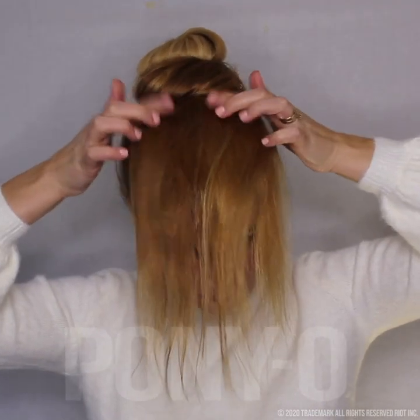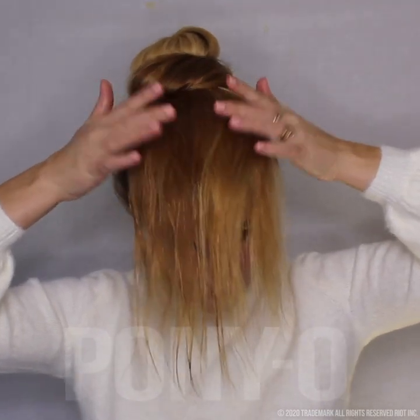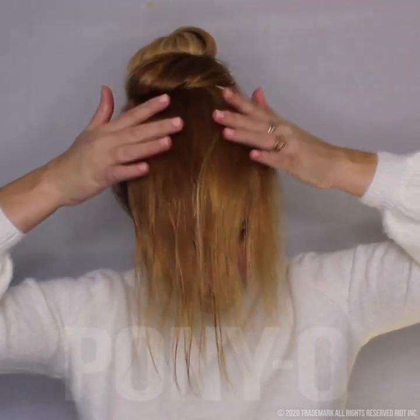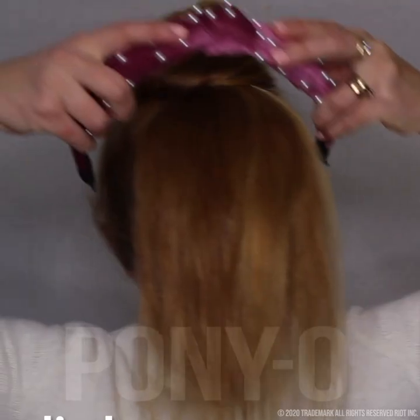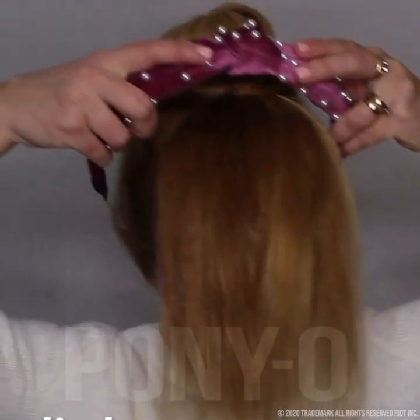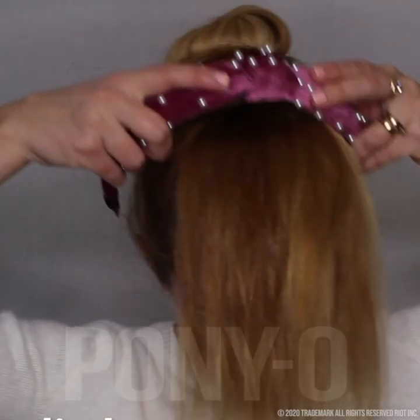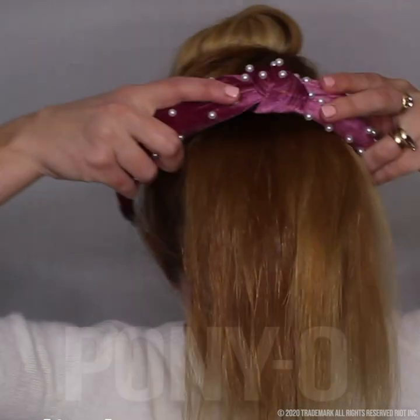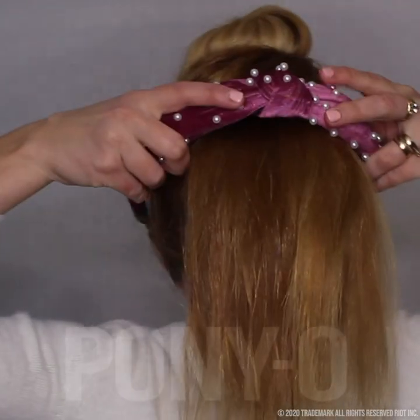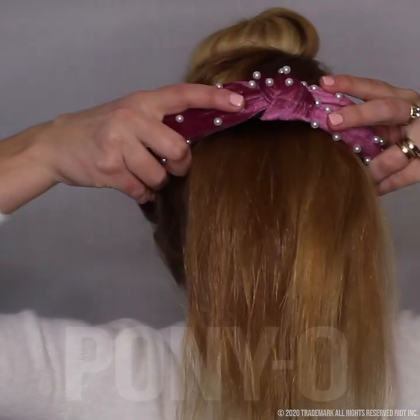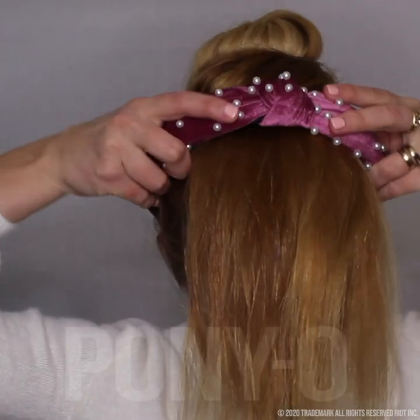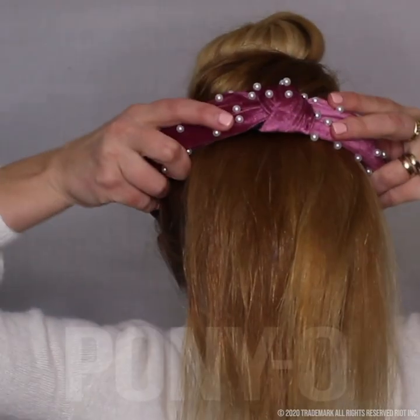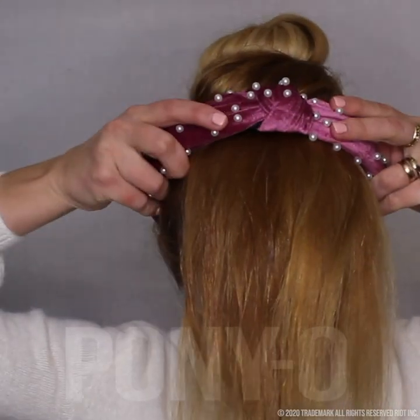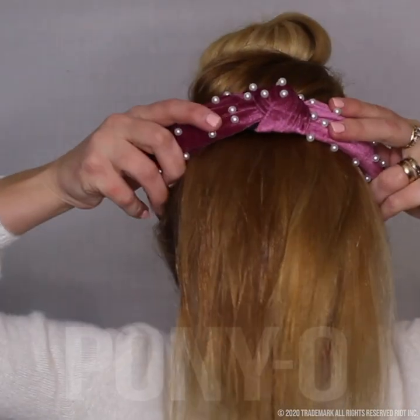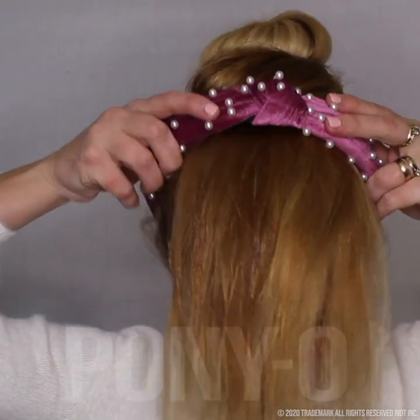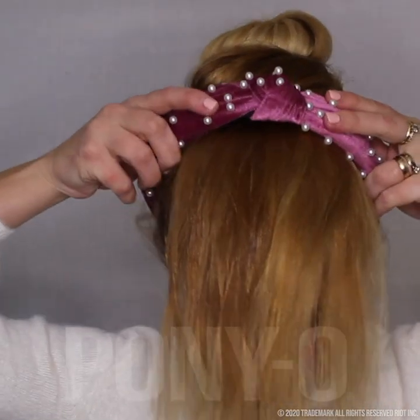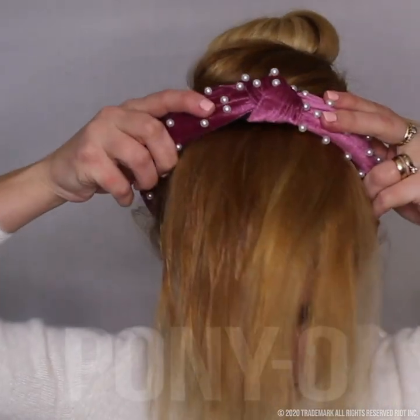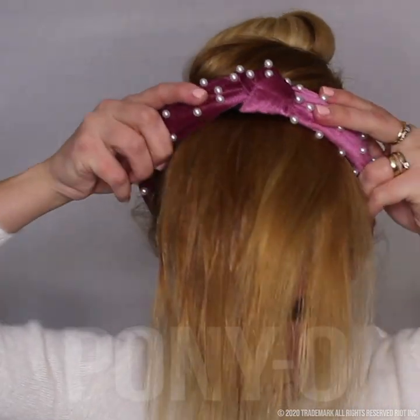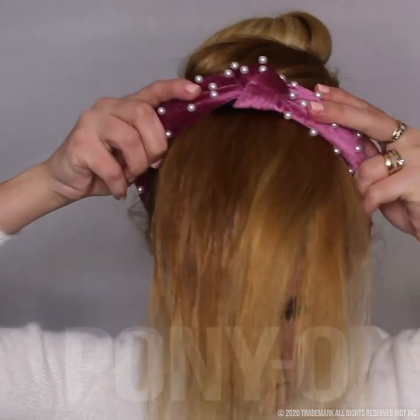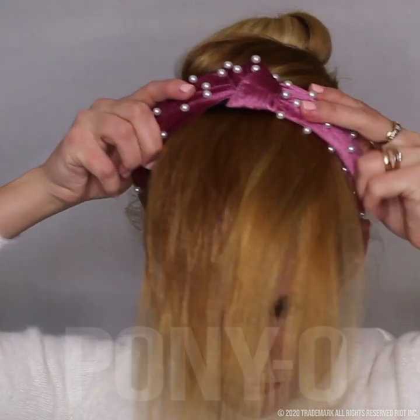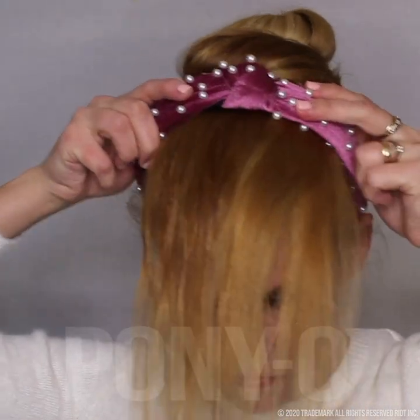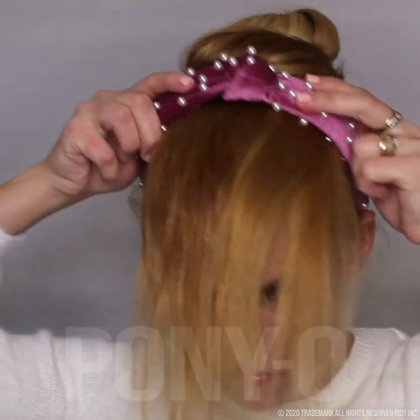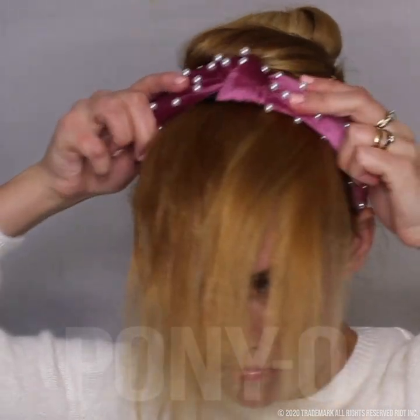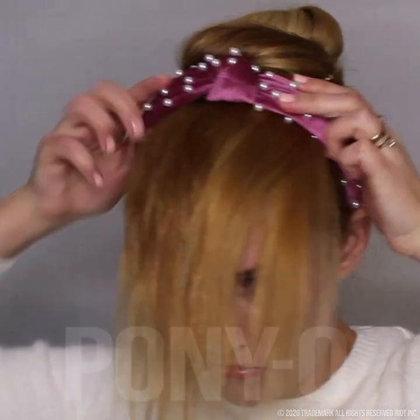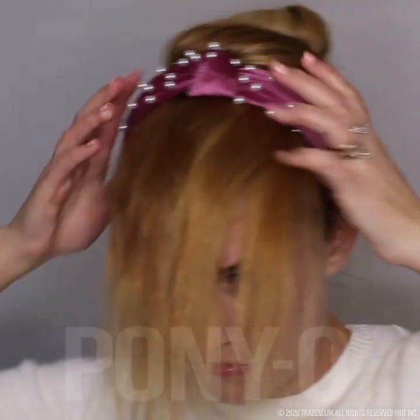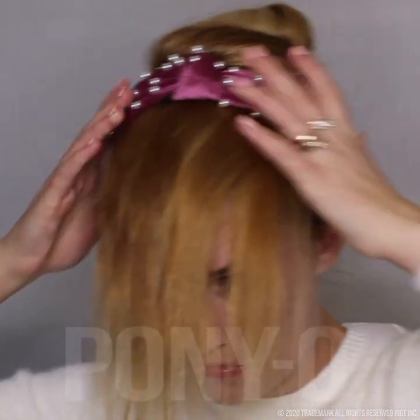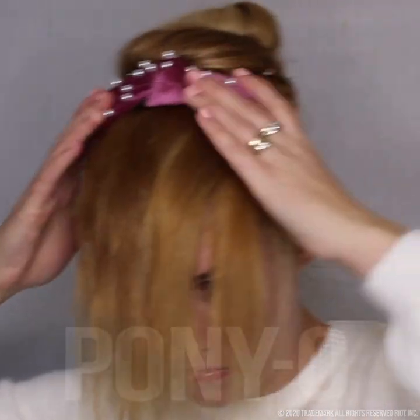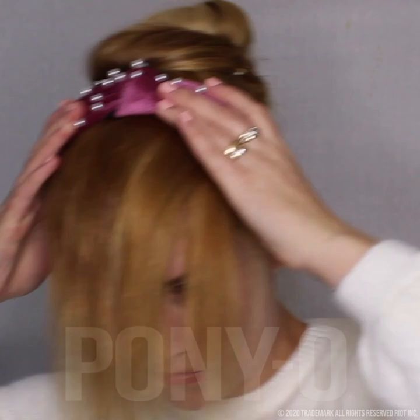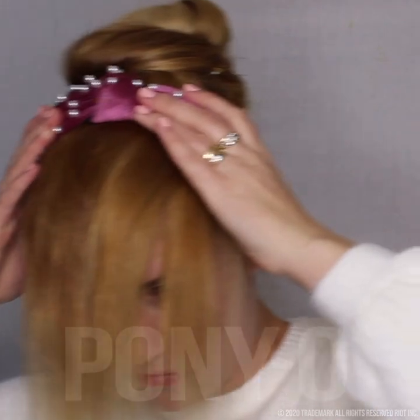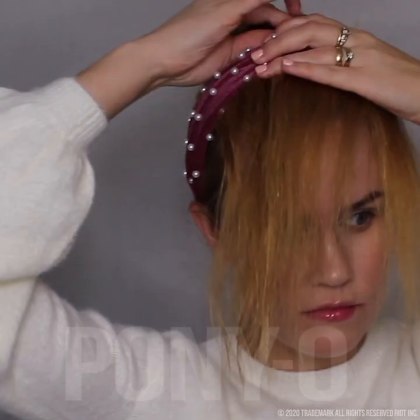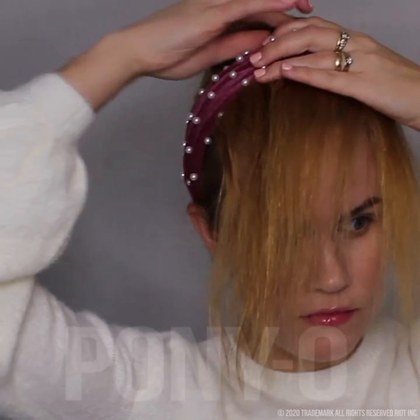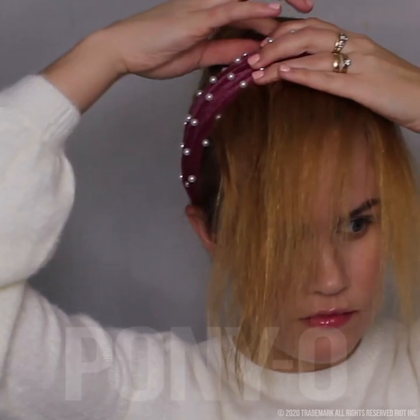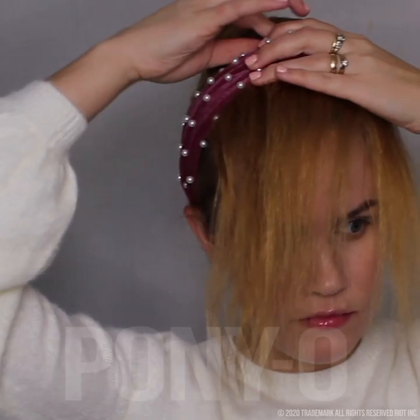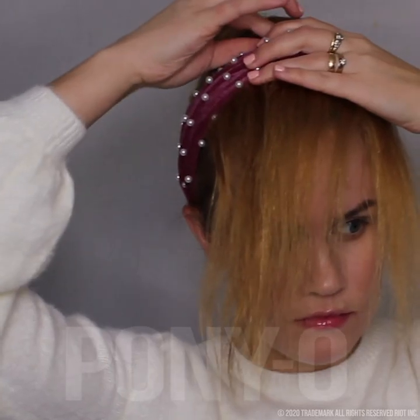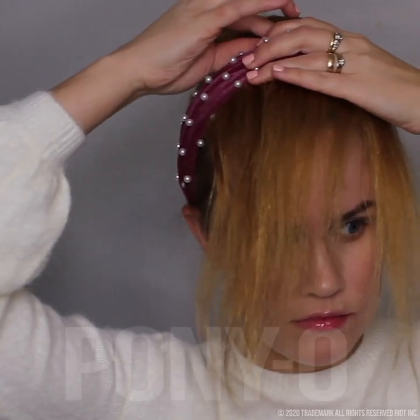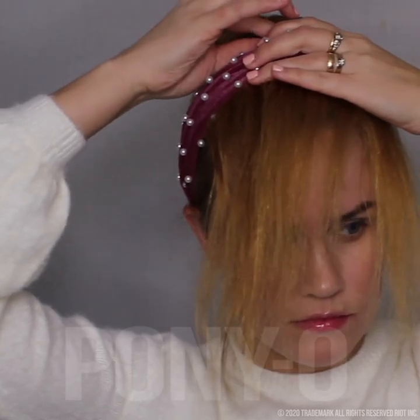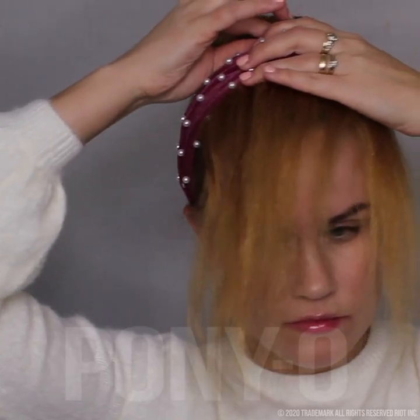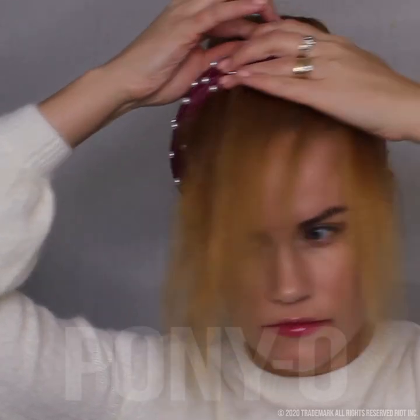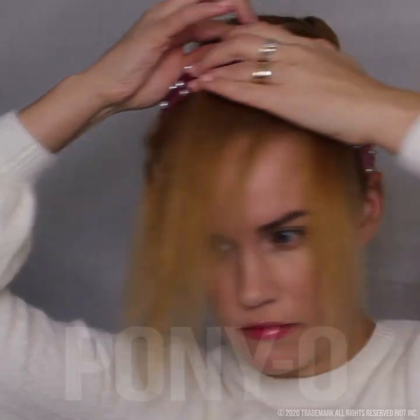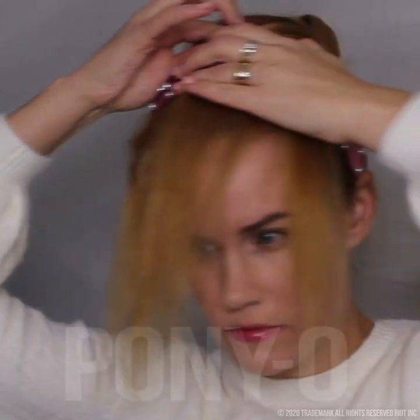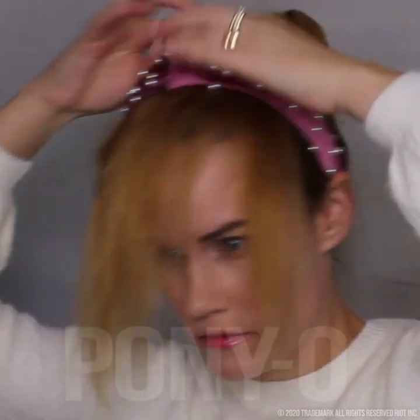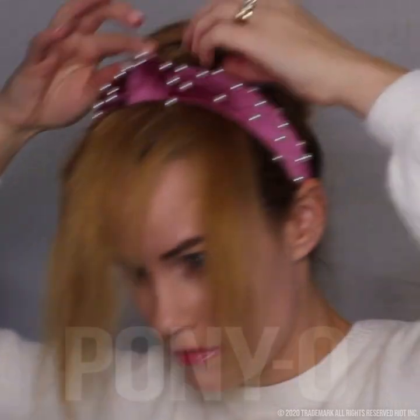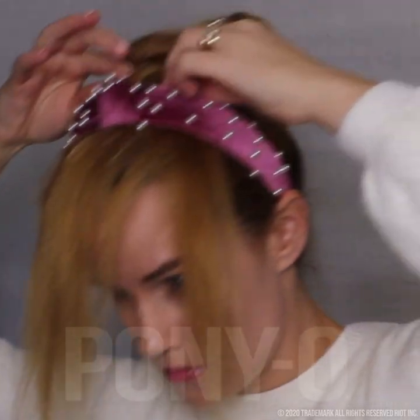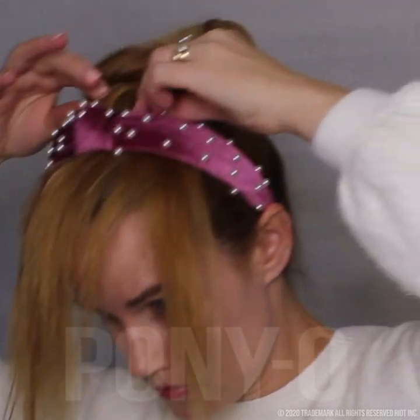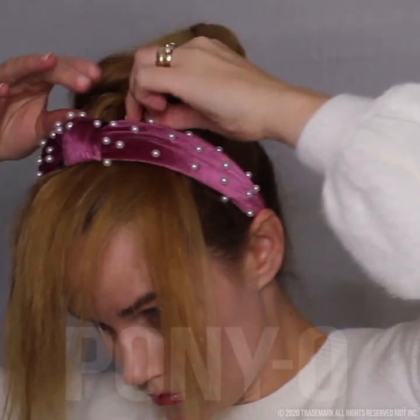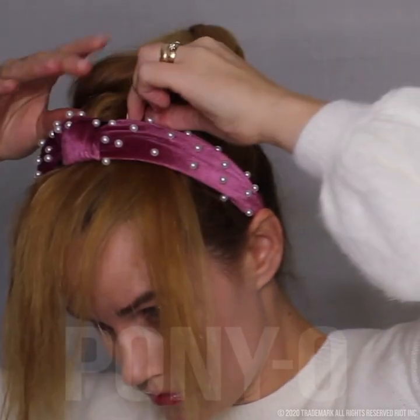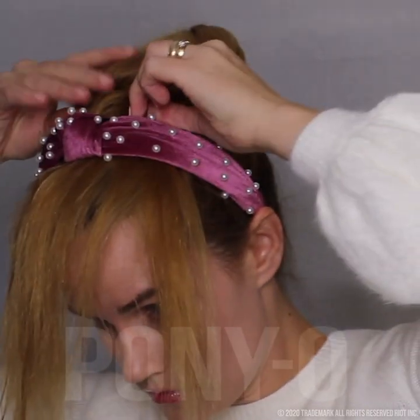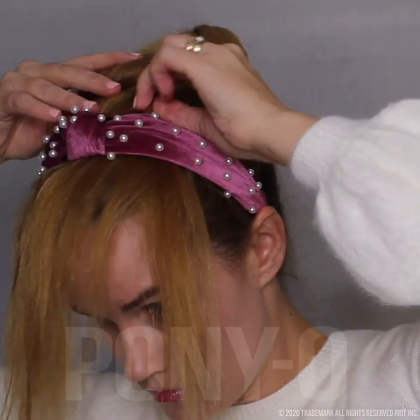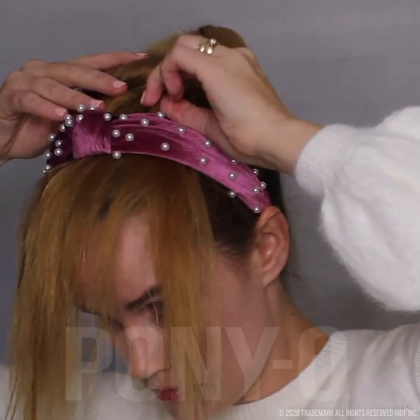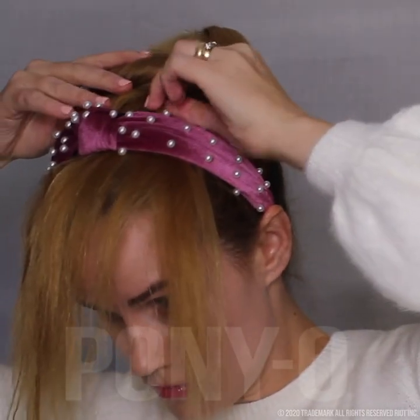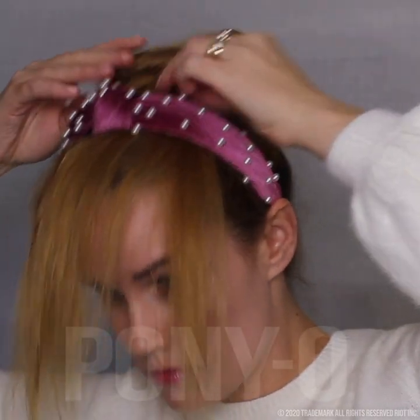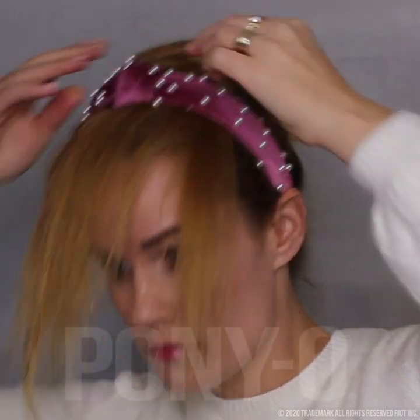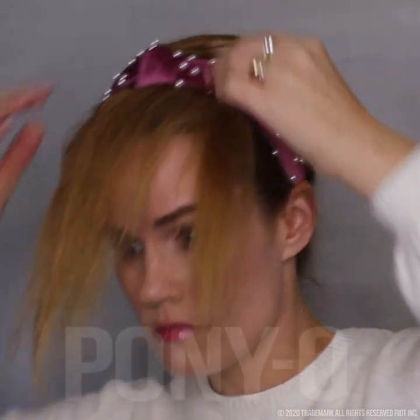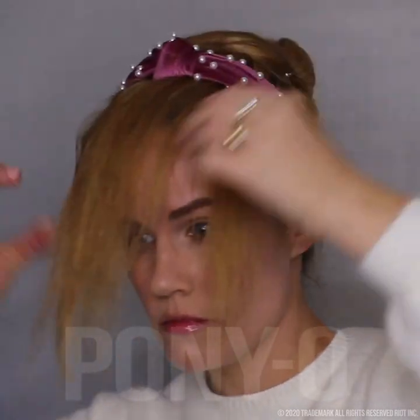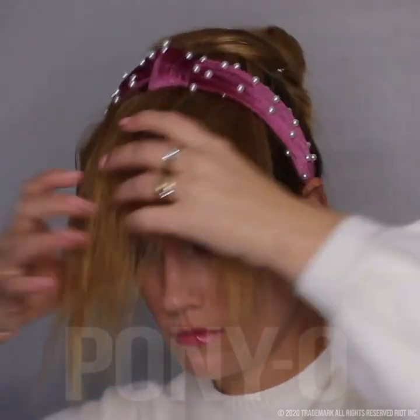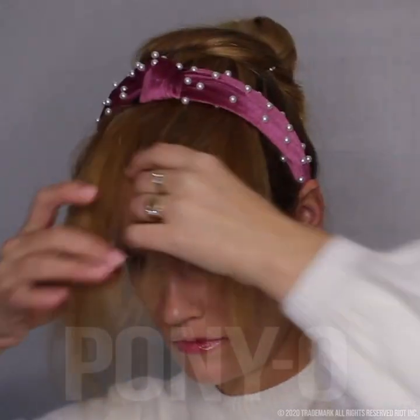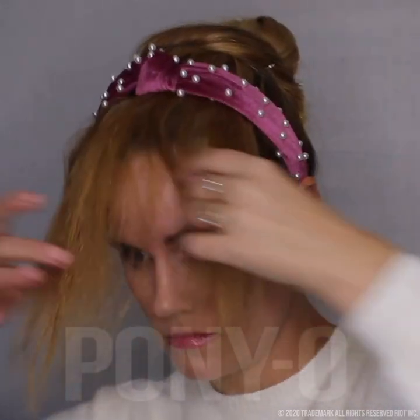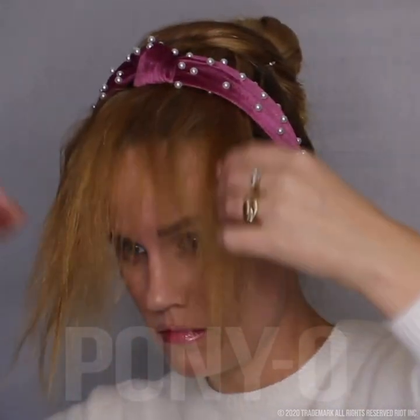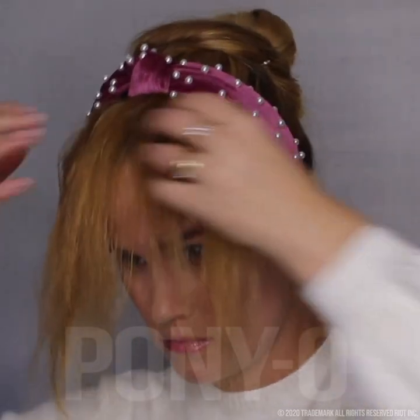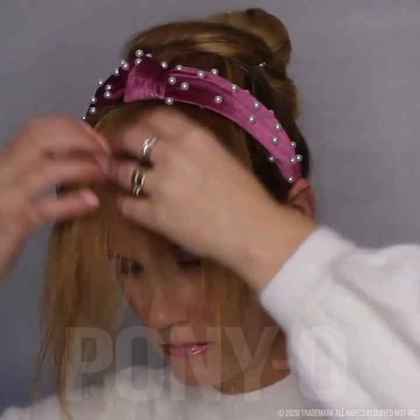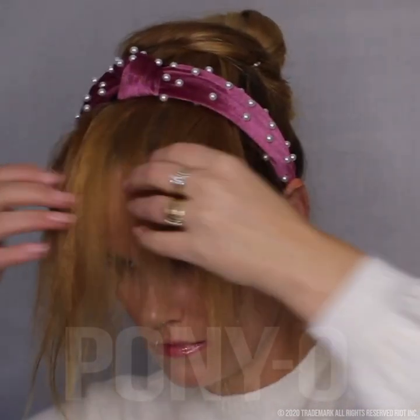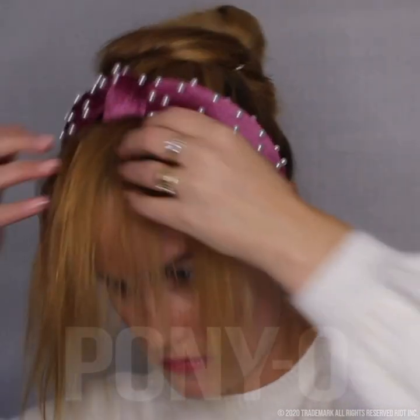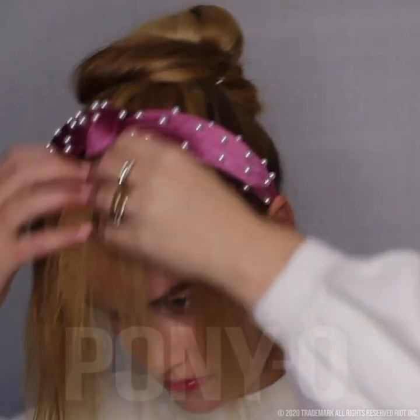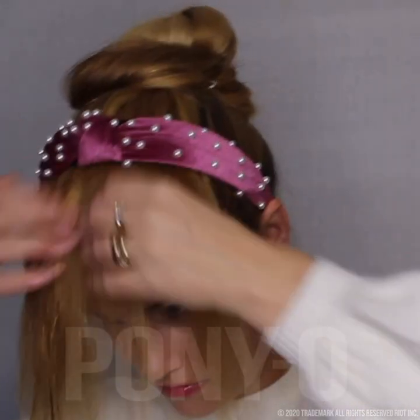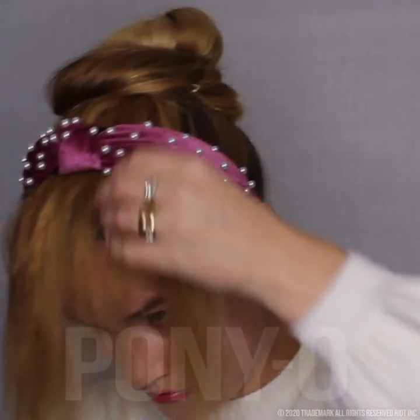Then add your headband. Just kind of tug and pull until the bangs are a bit shorter, about from your nose to your mouth.